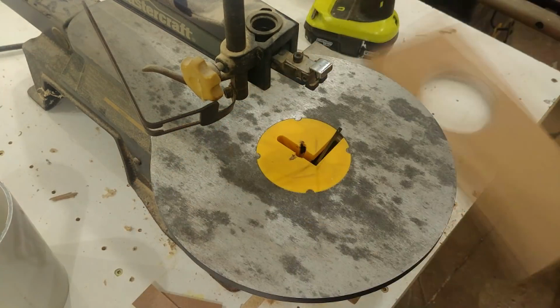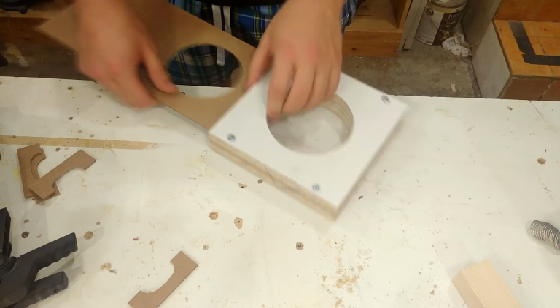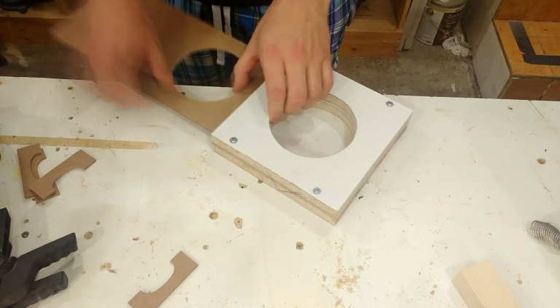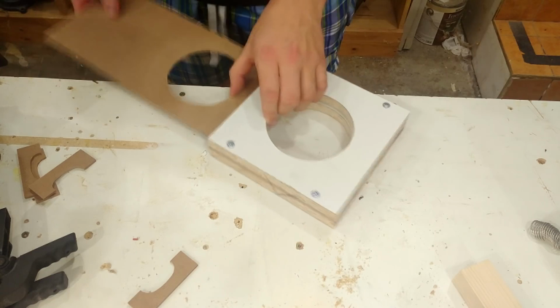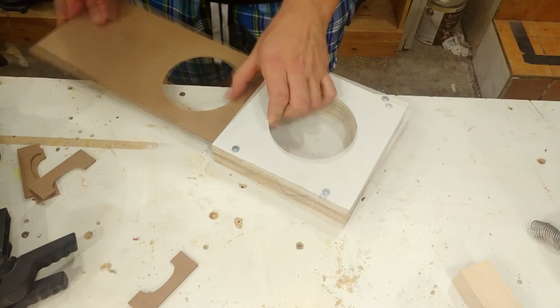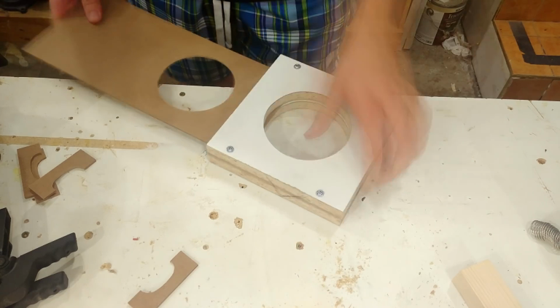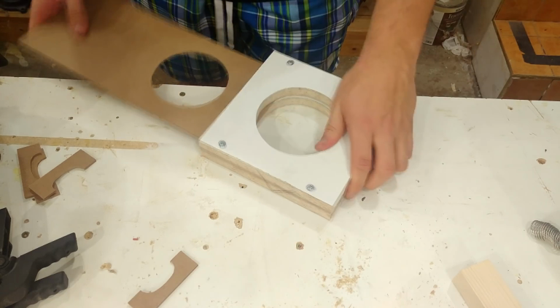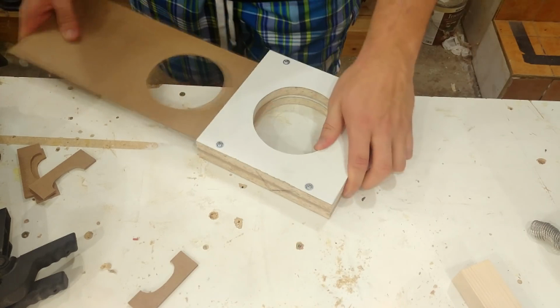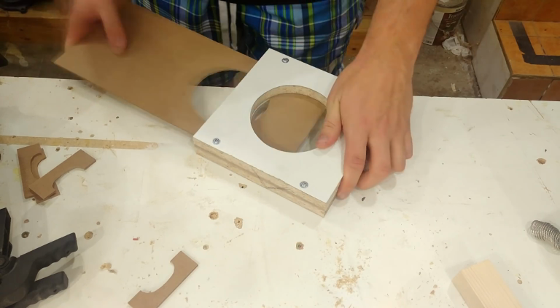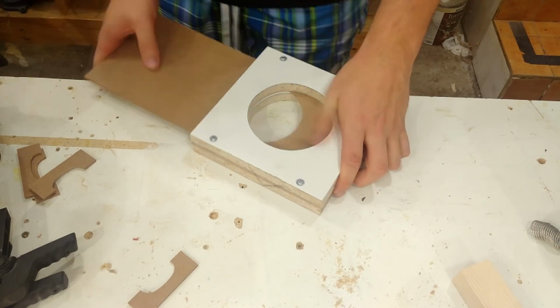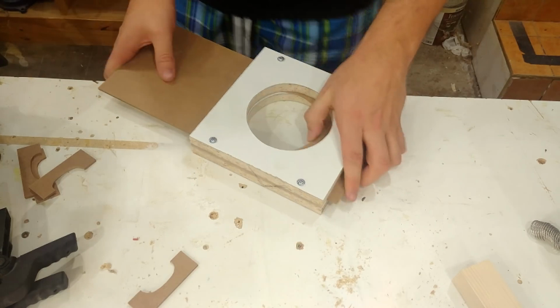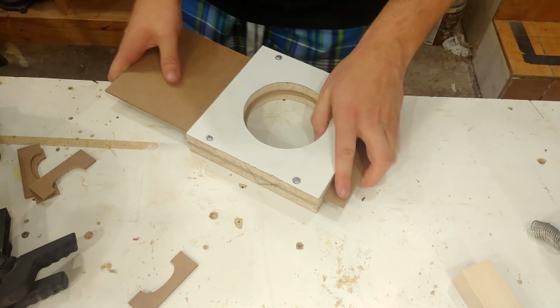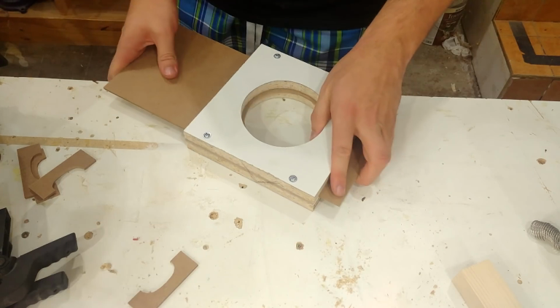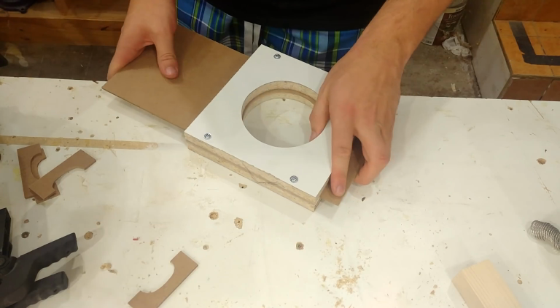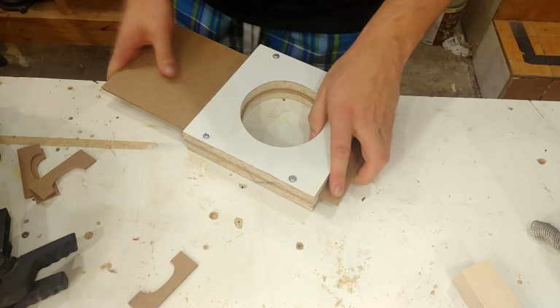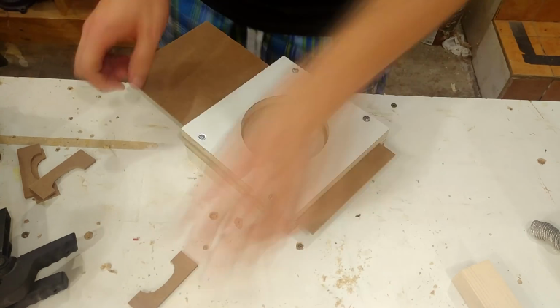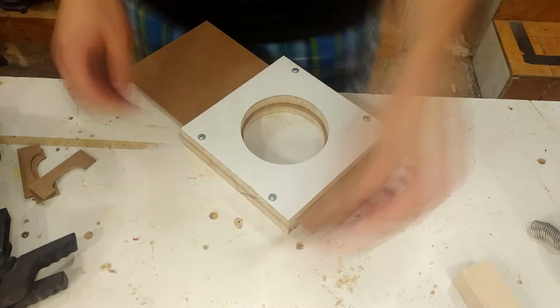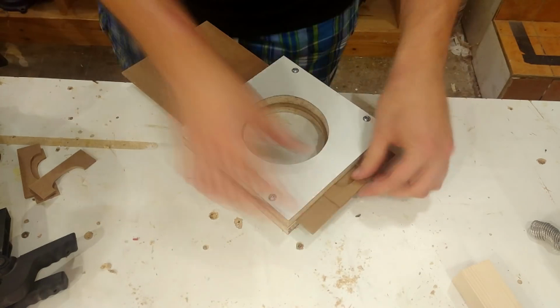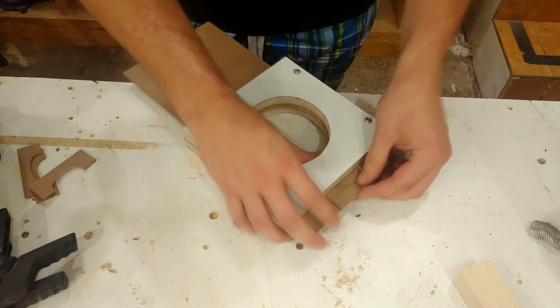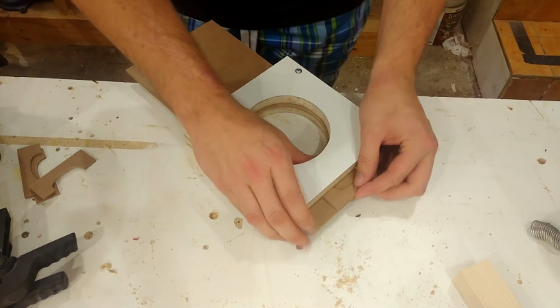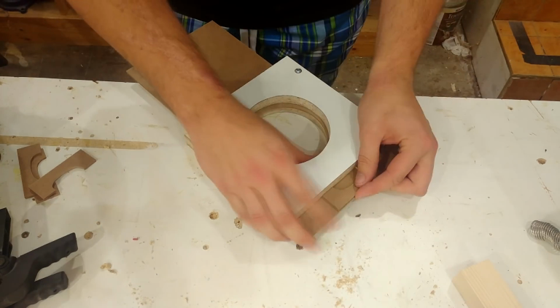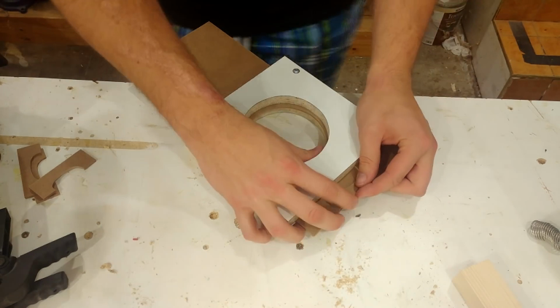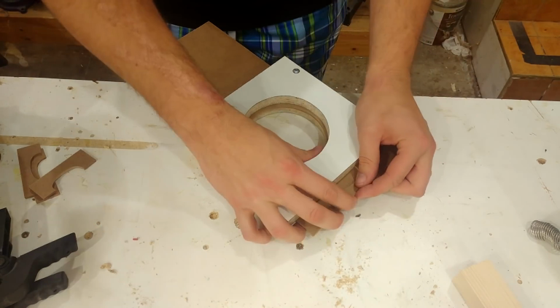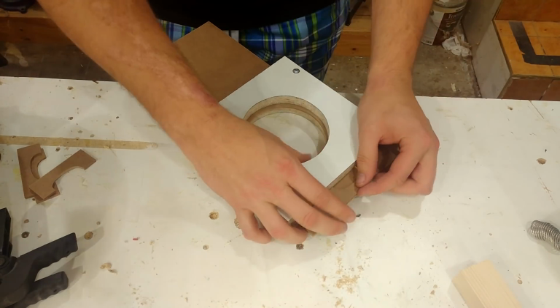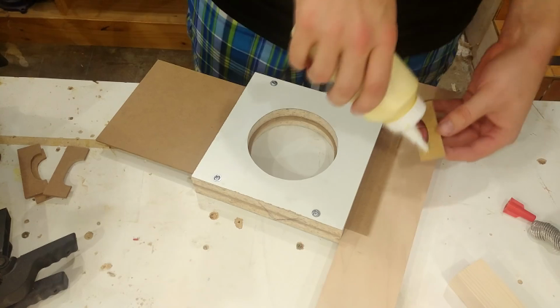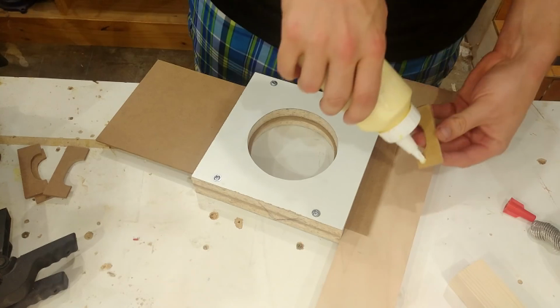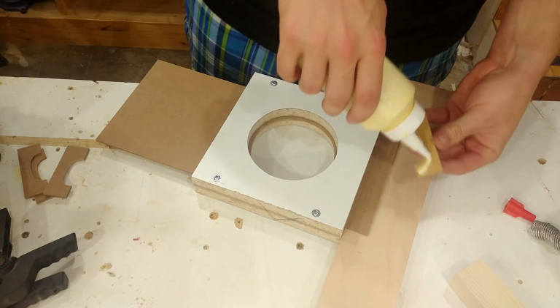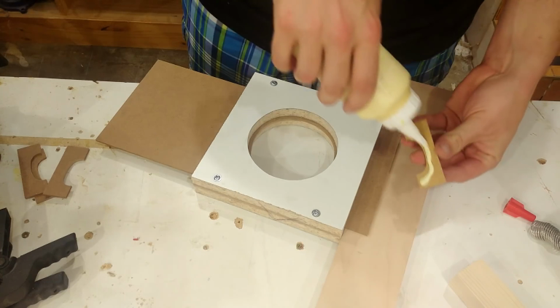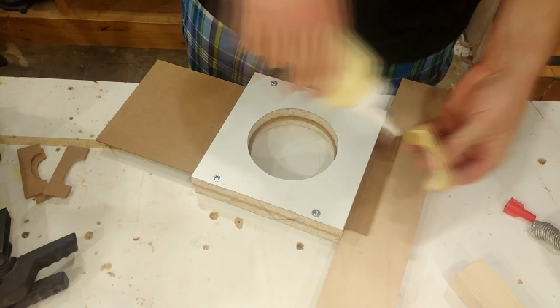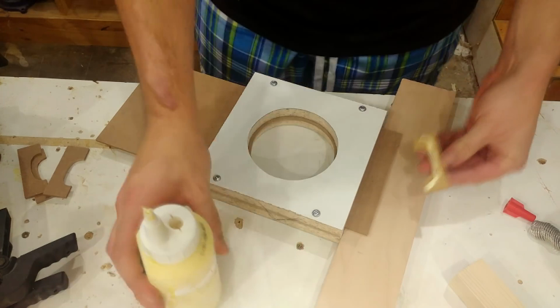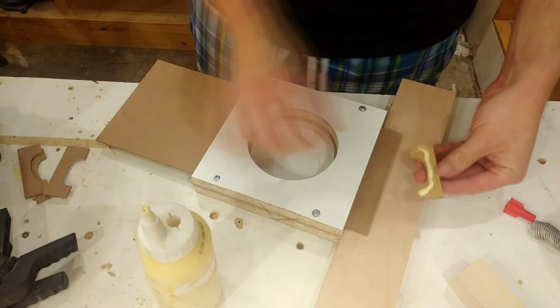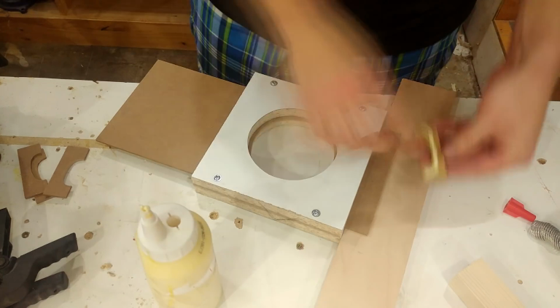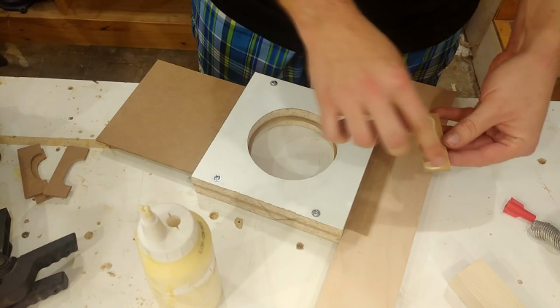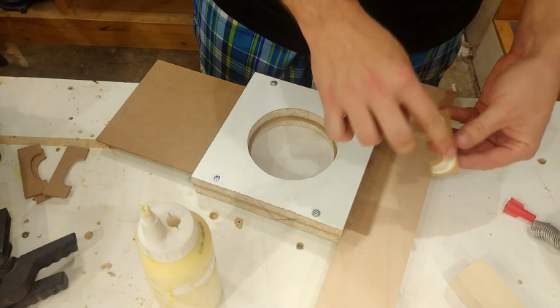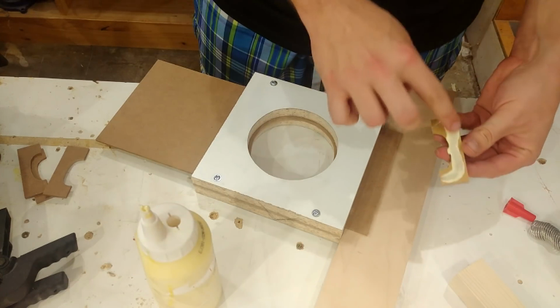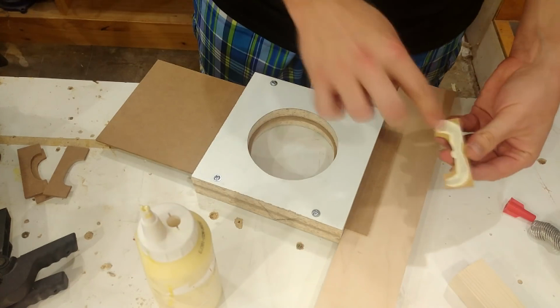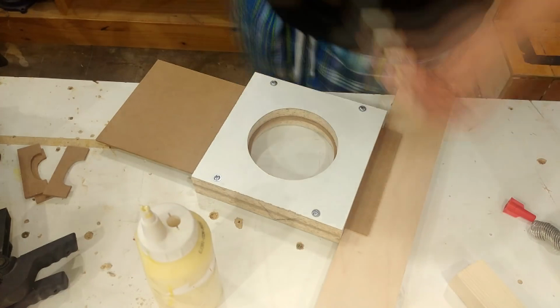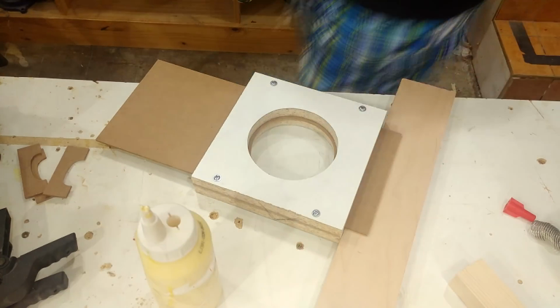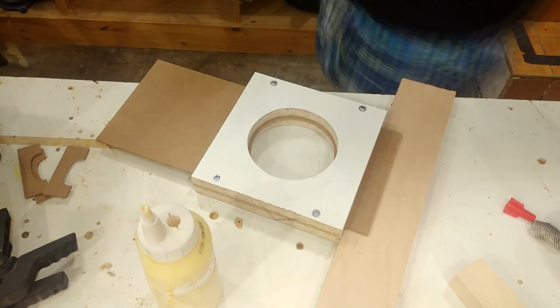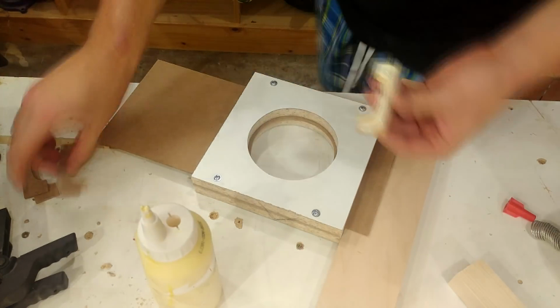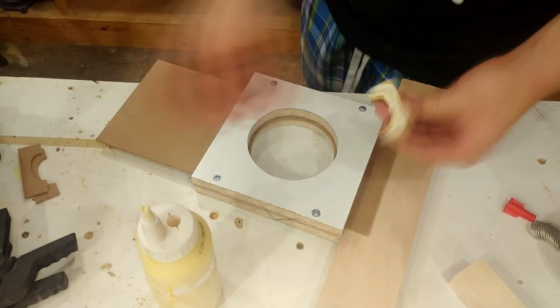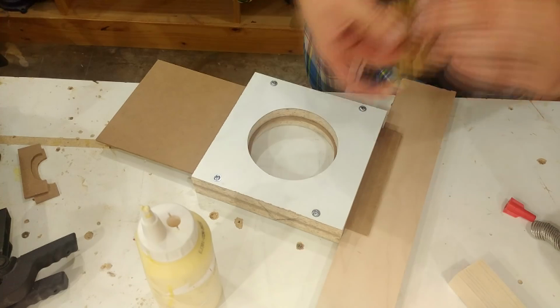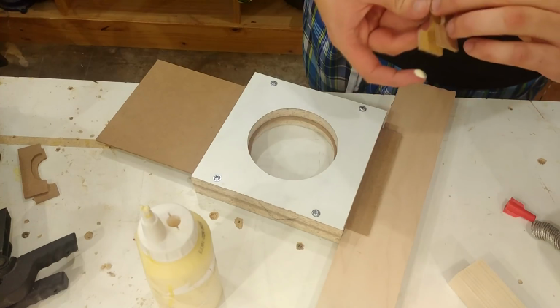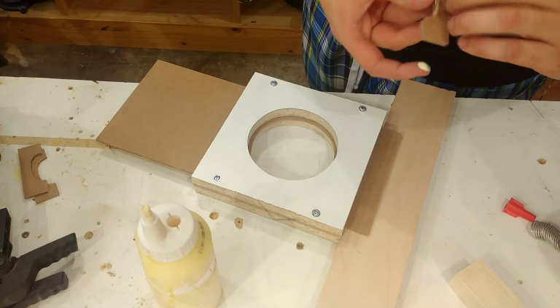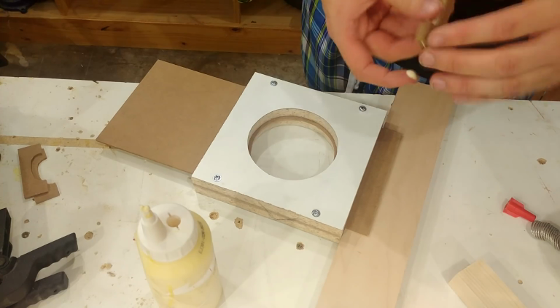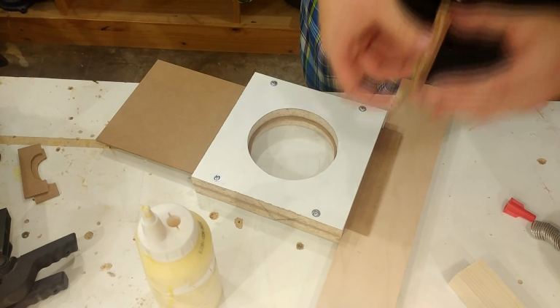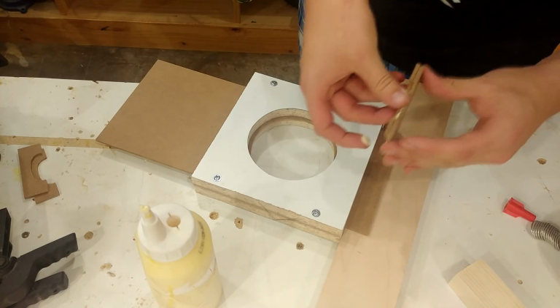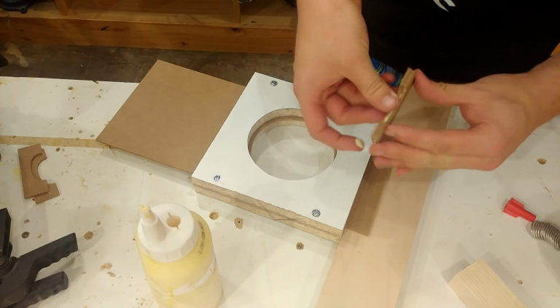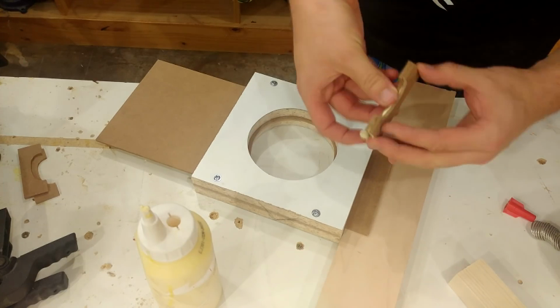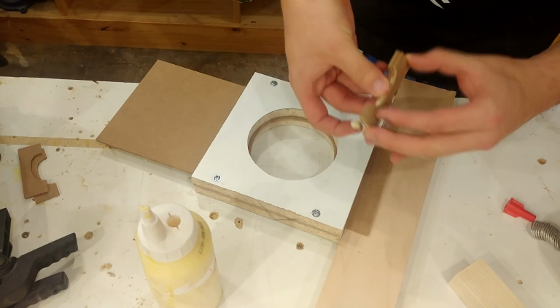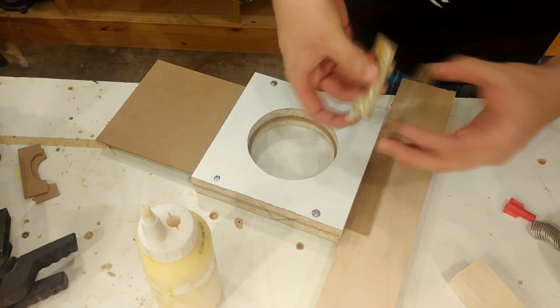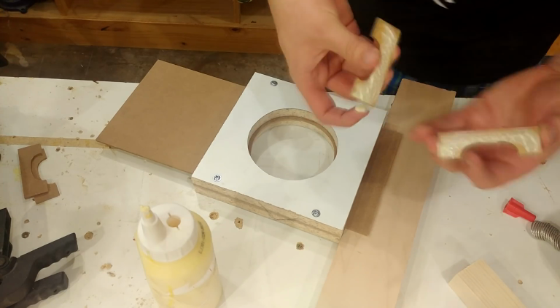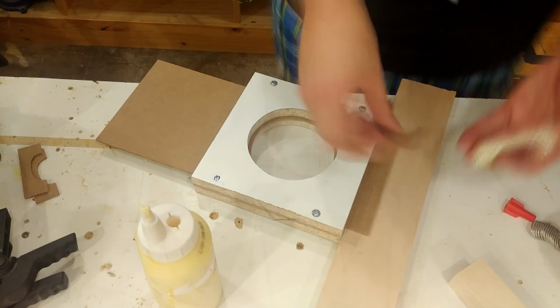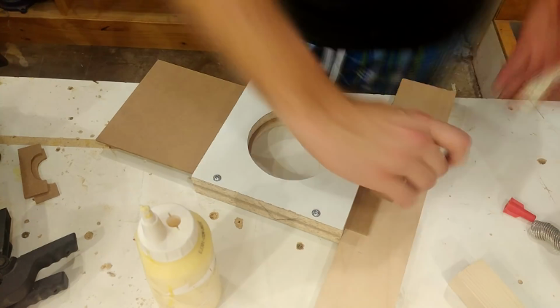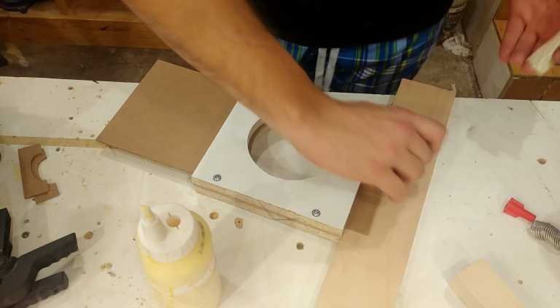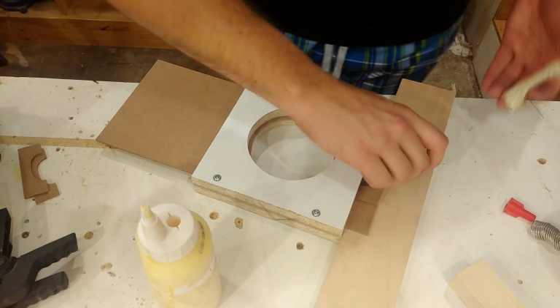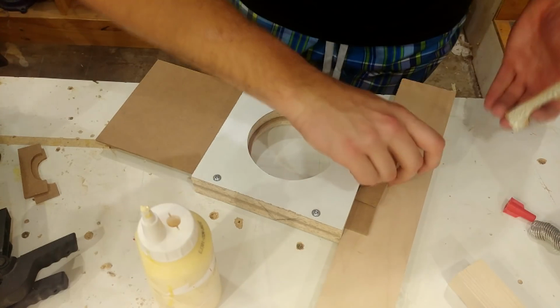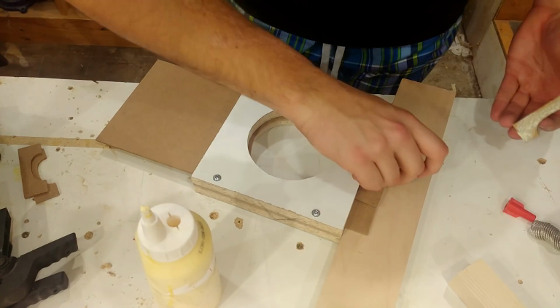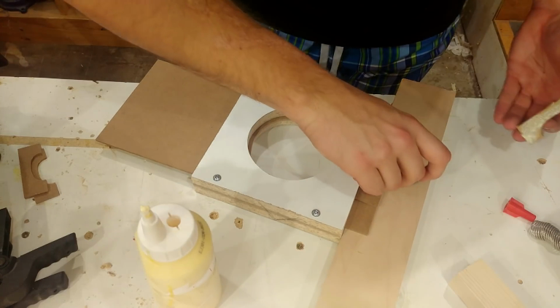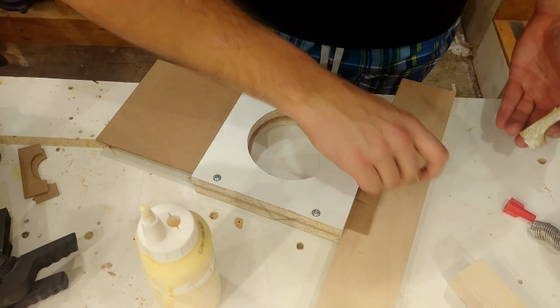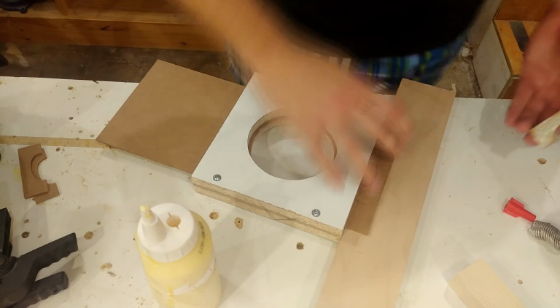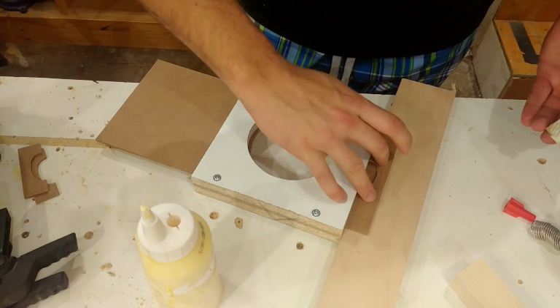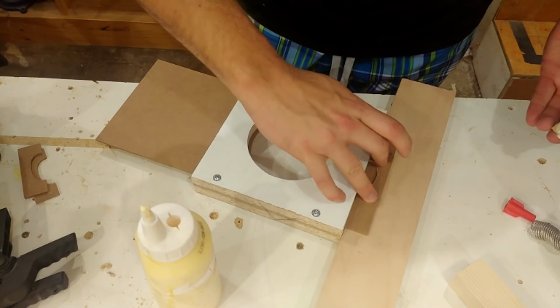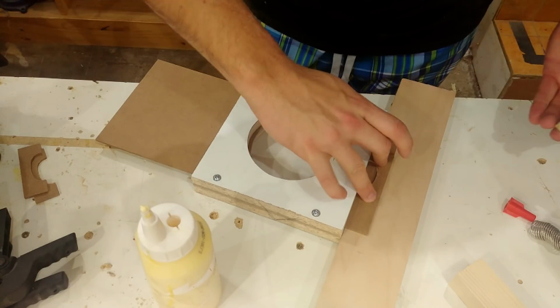Now that the hole is cut in the sliding mechanism, it's time to glue on the handles onto both sides. This just requires a little bit of glue and some light clamping.